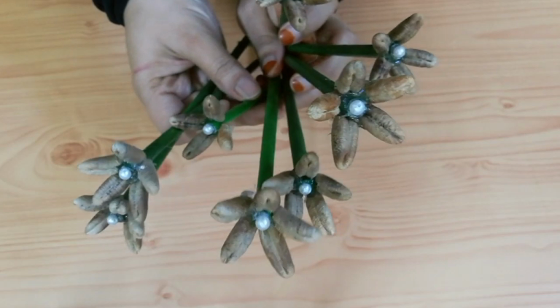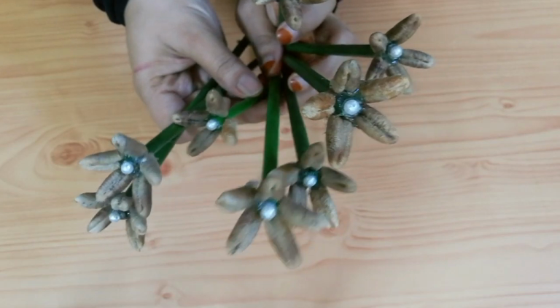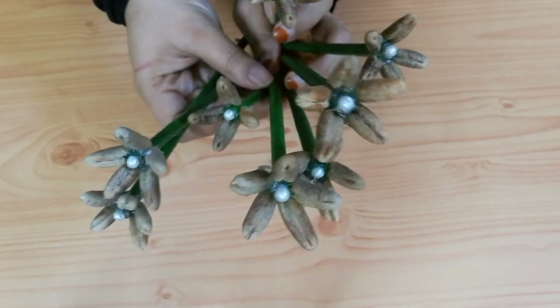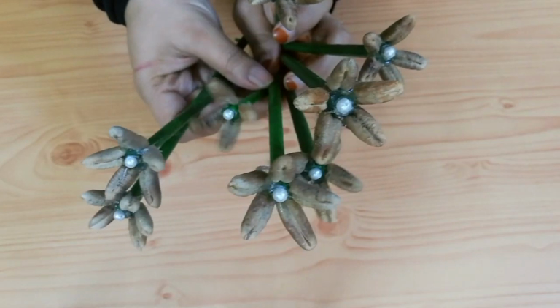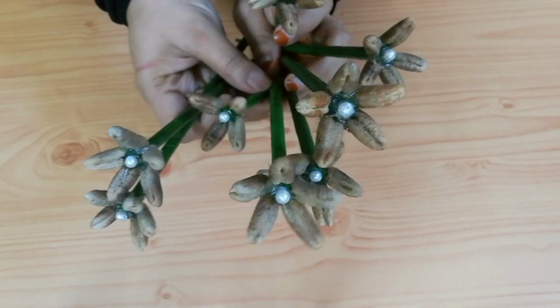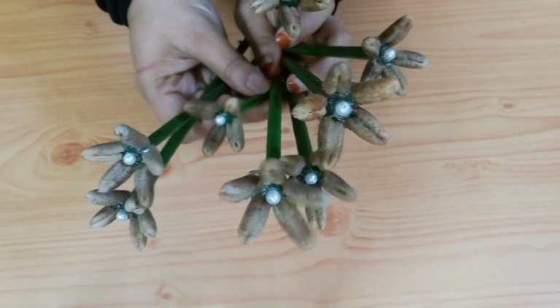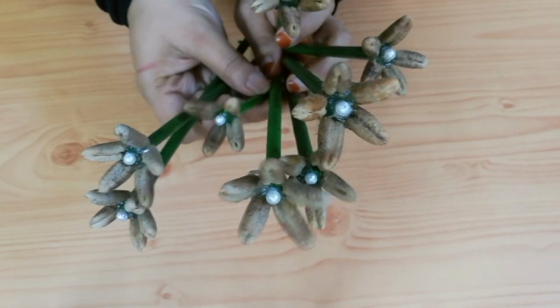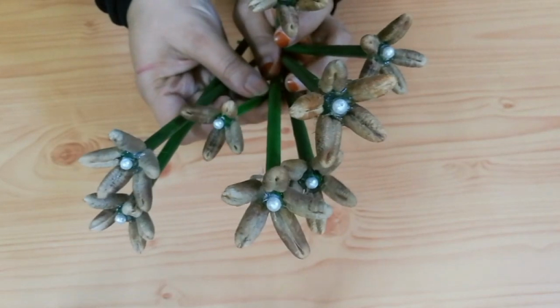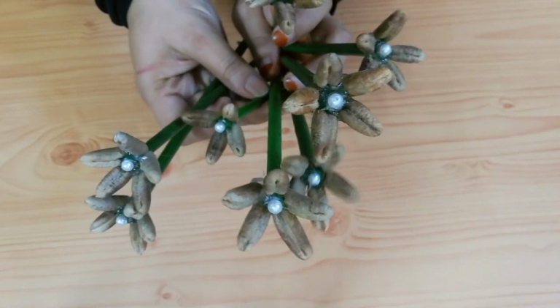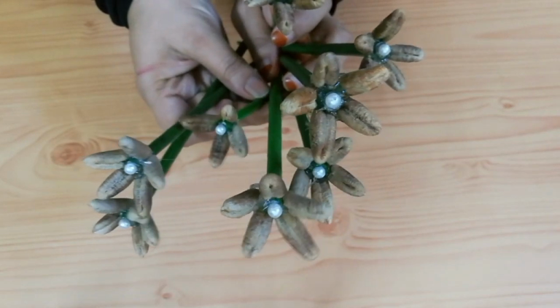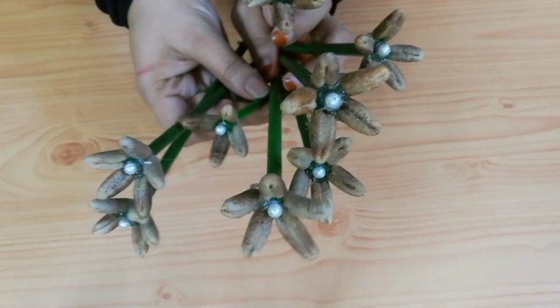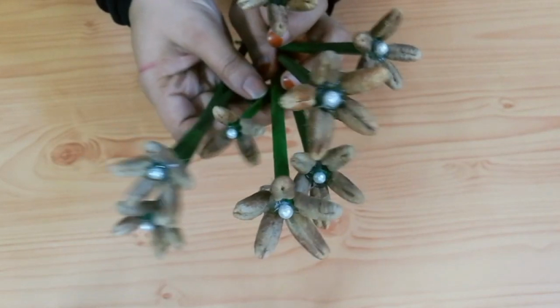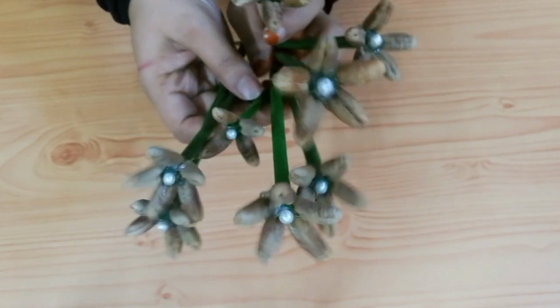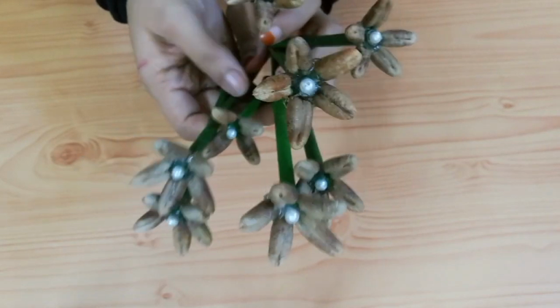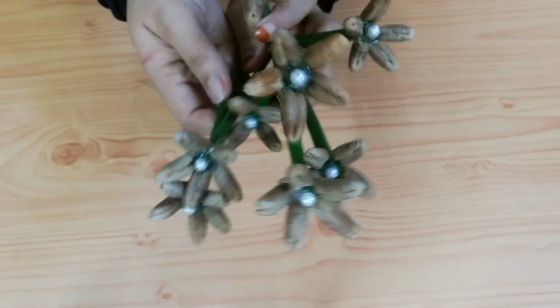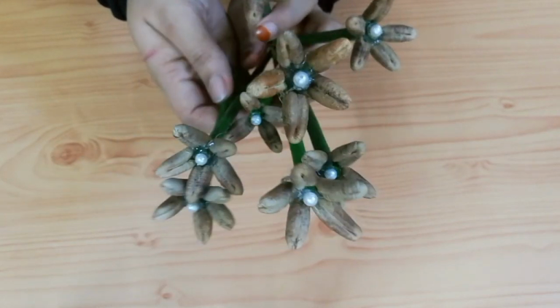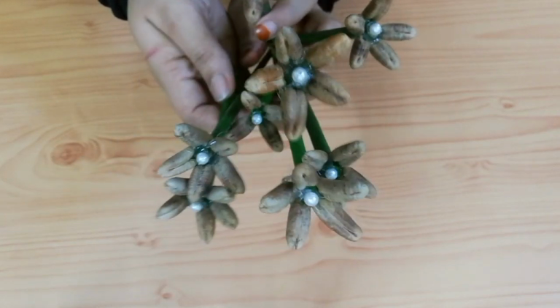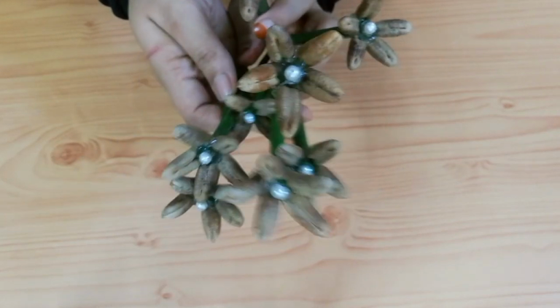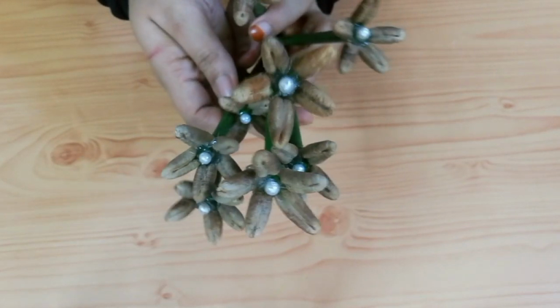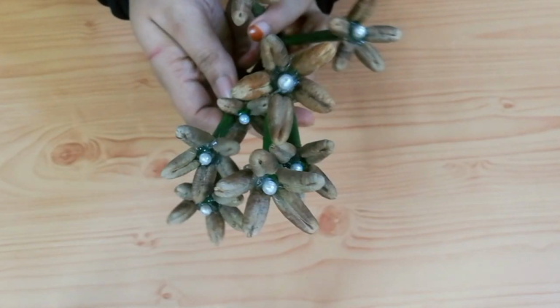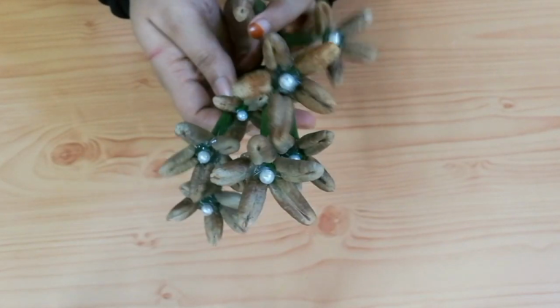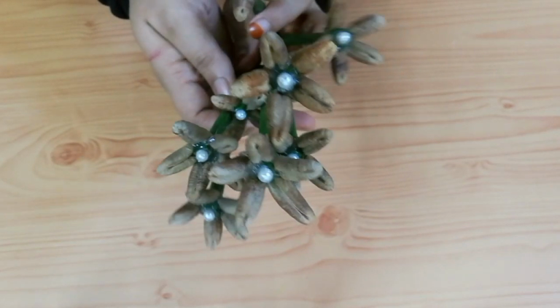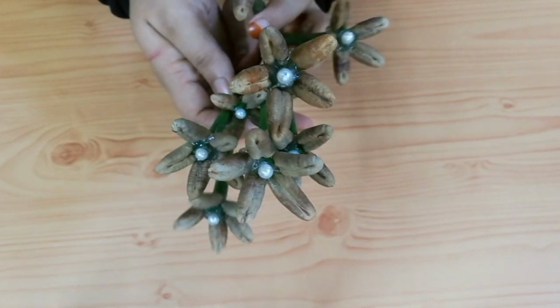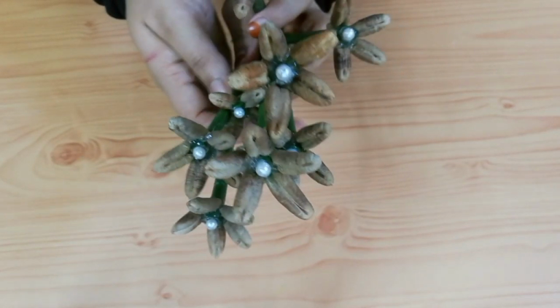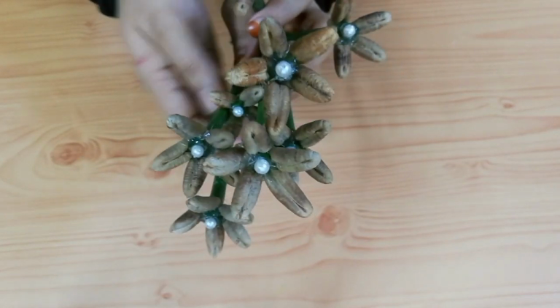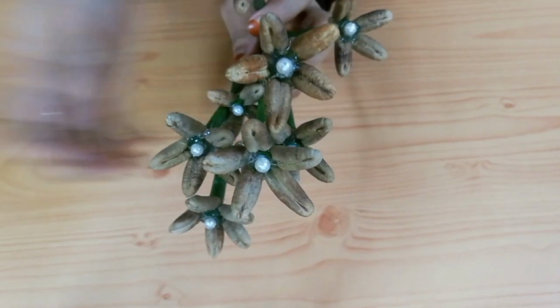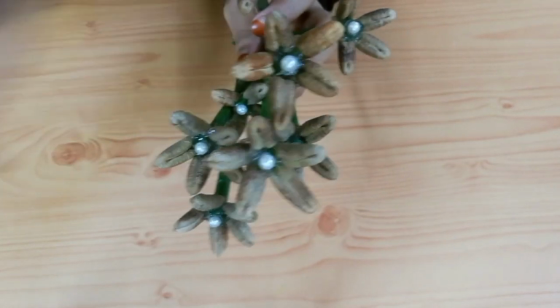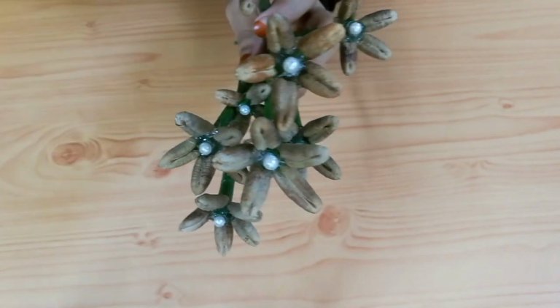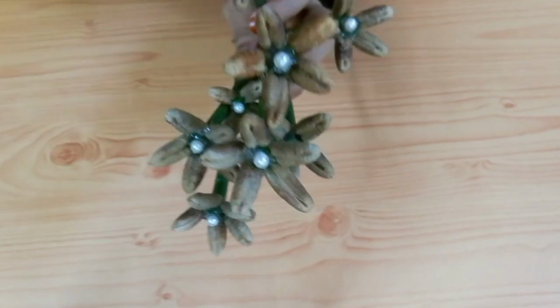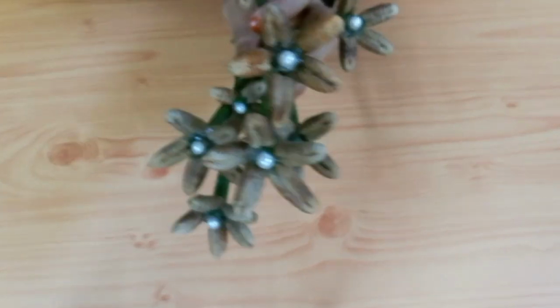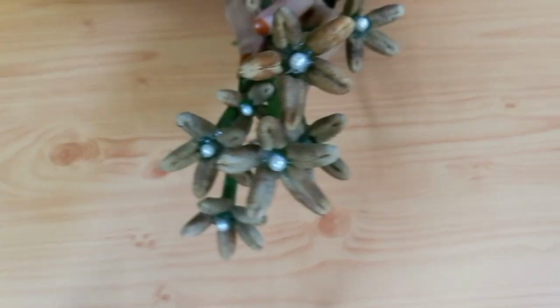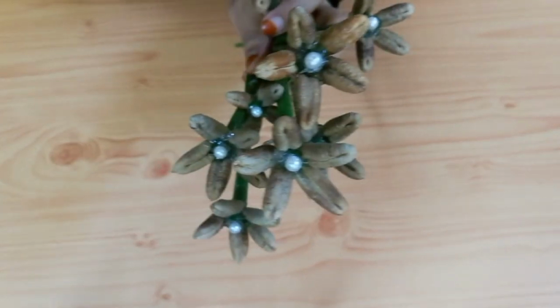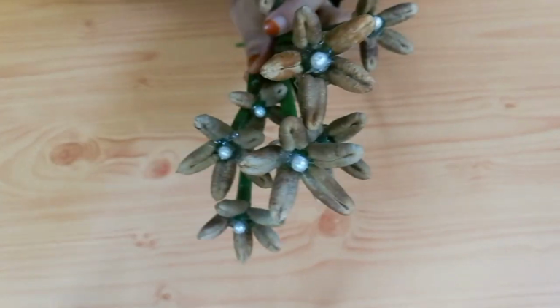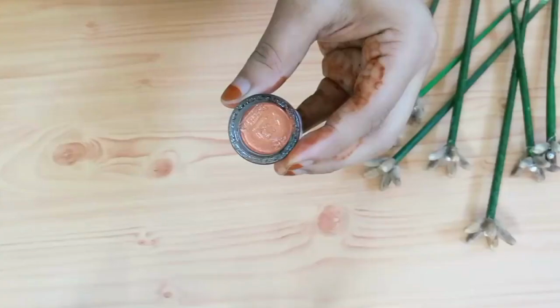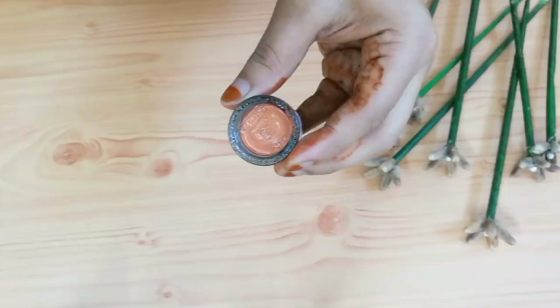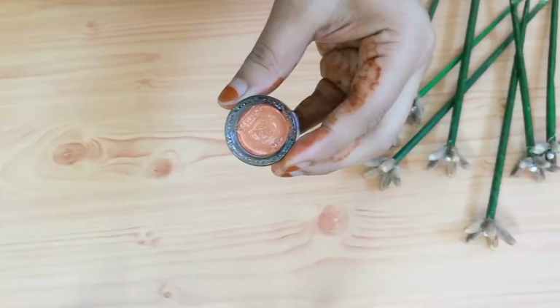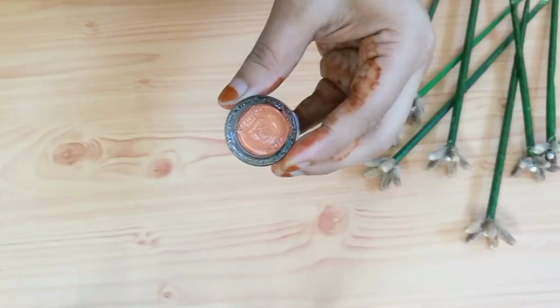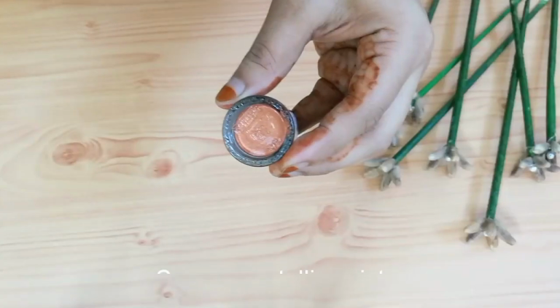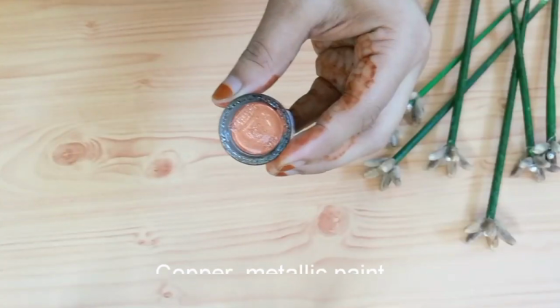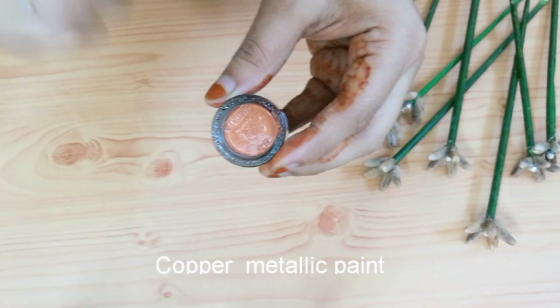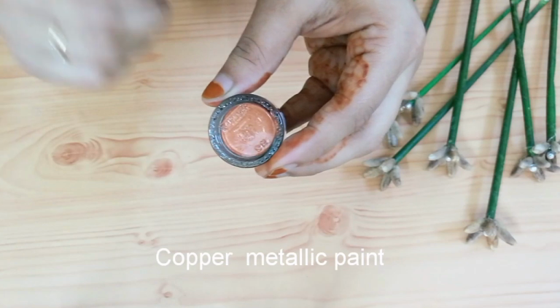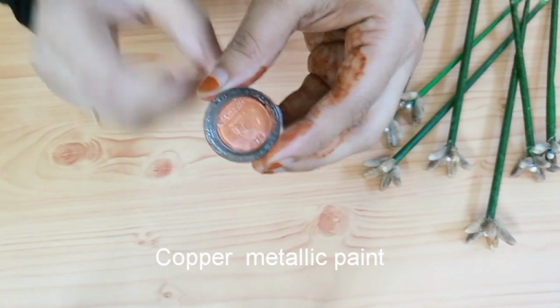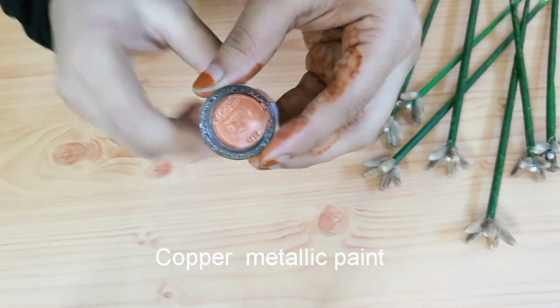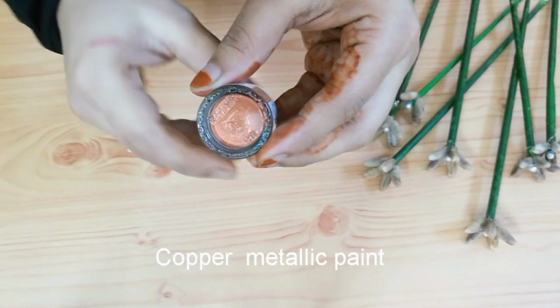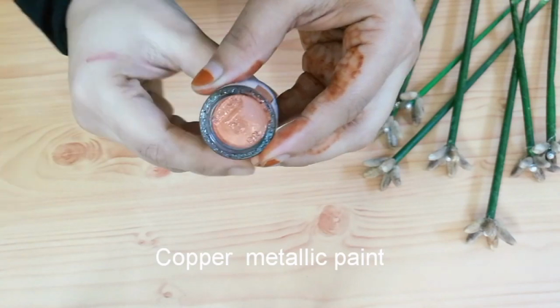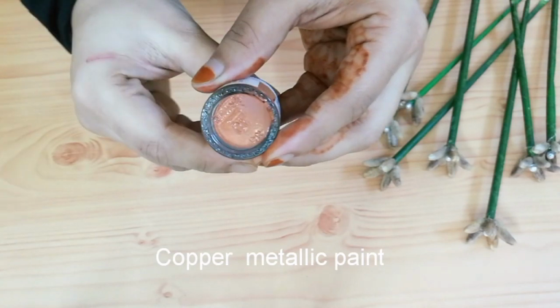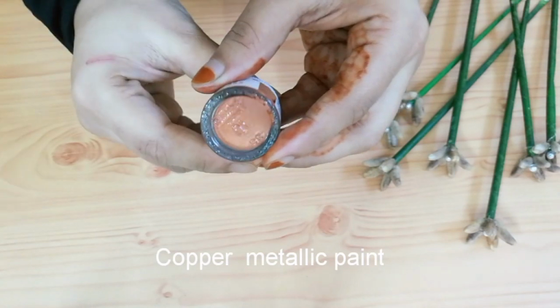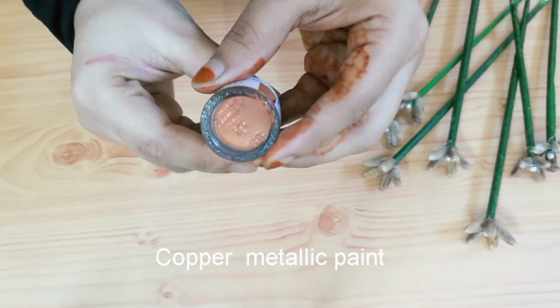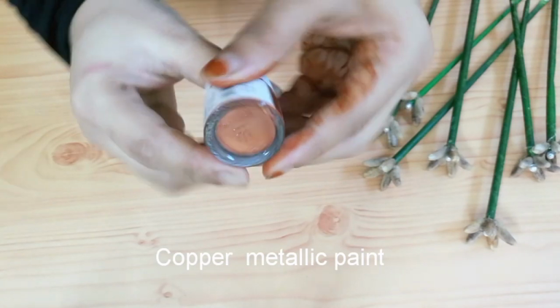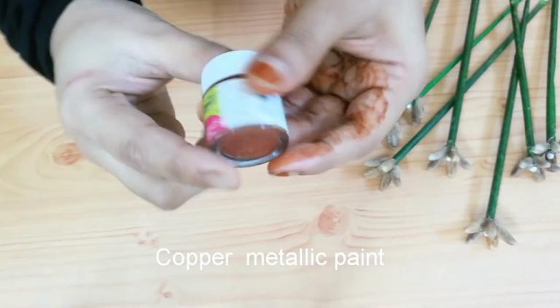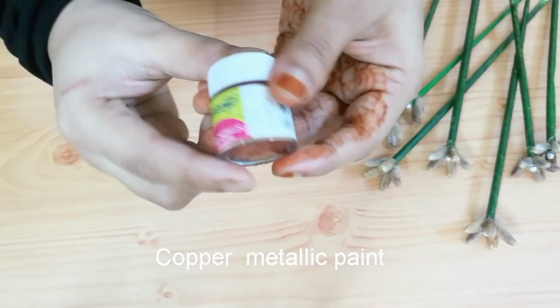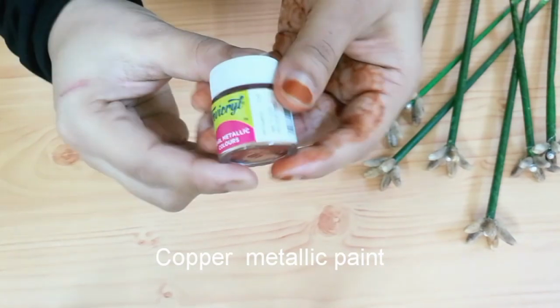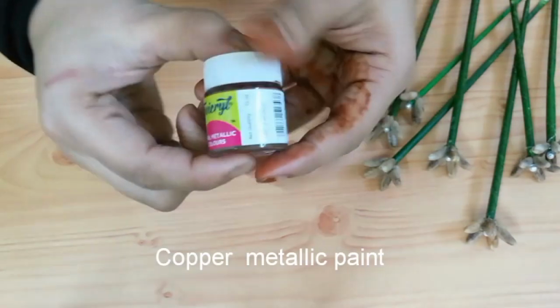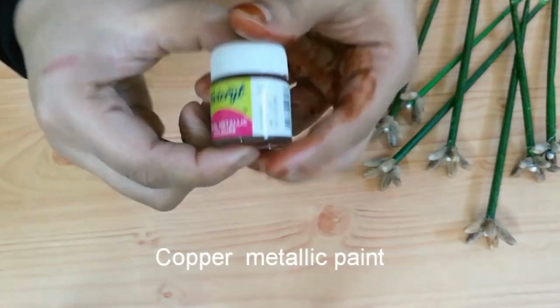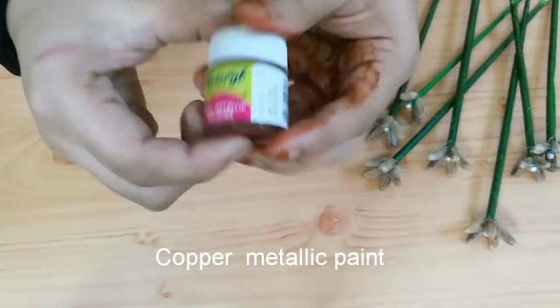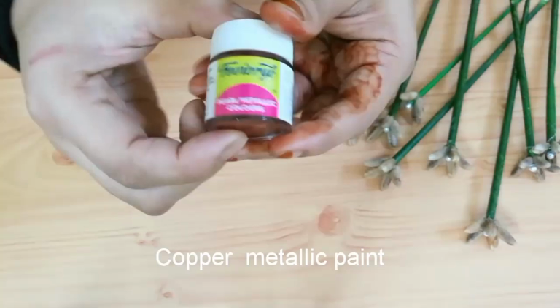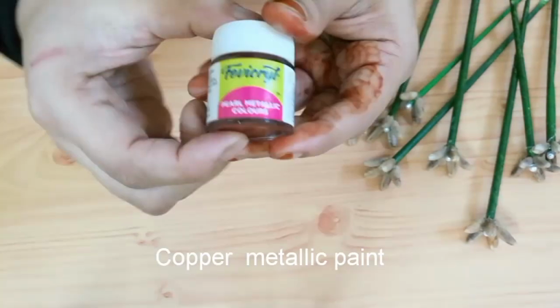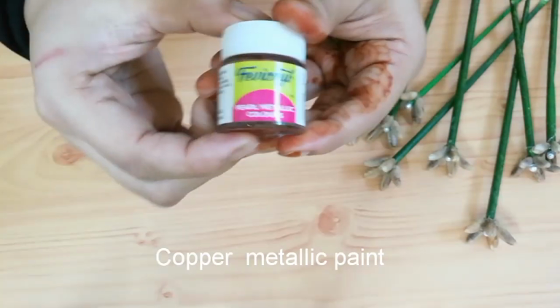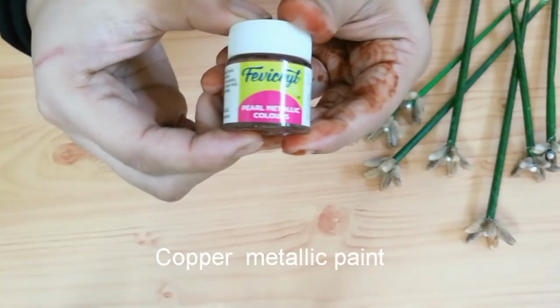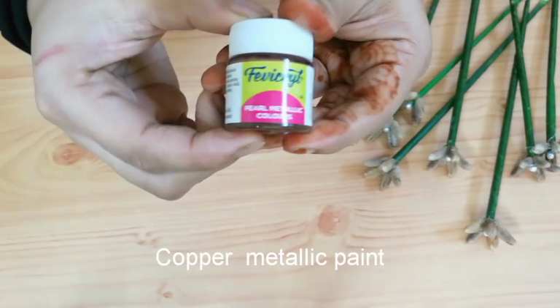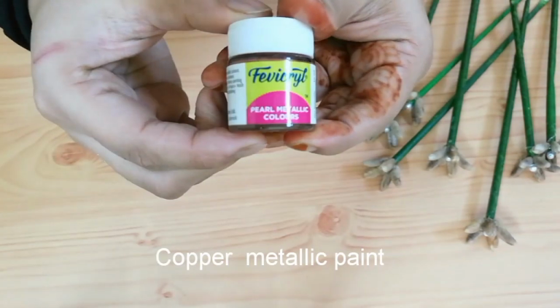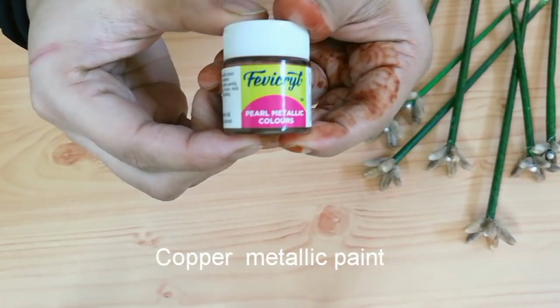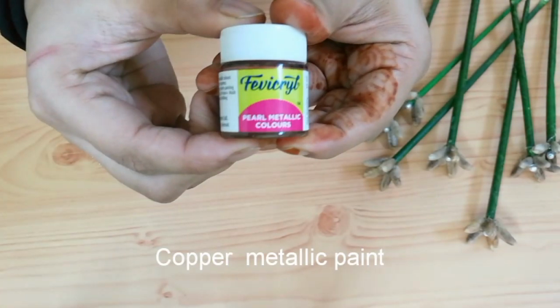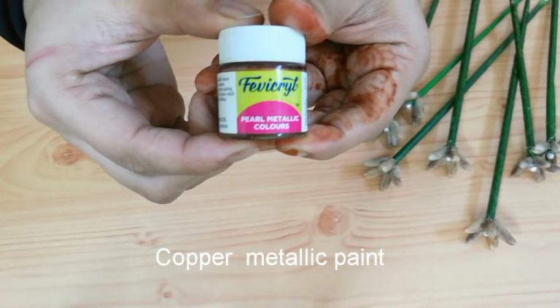I put a little flower on this one. I put a metallic paint on it.